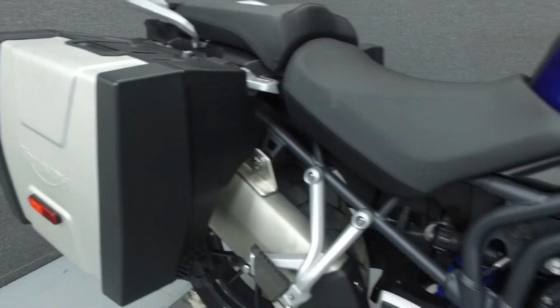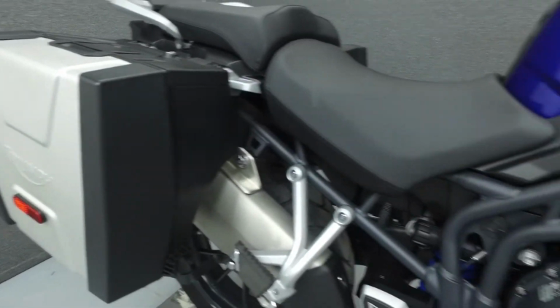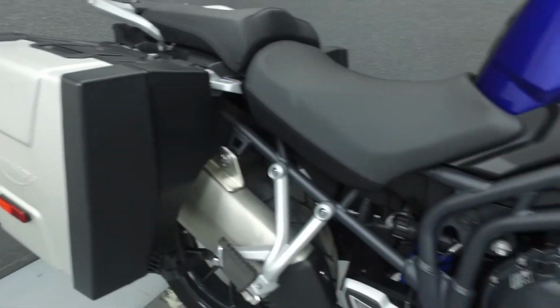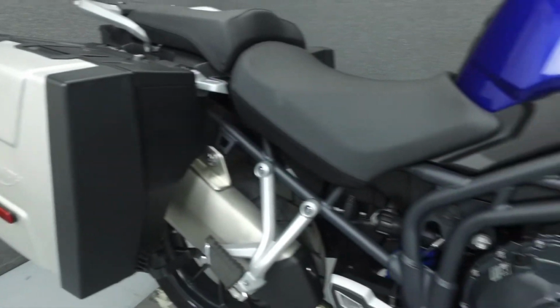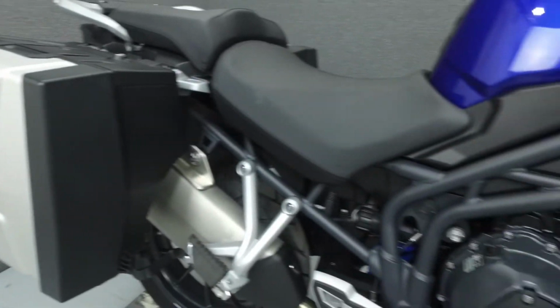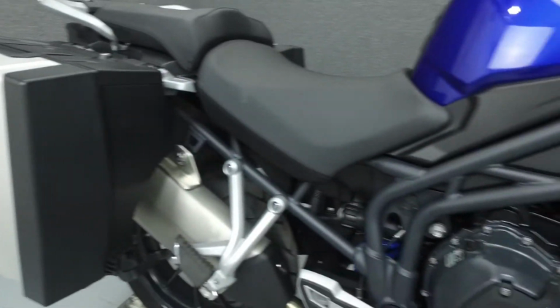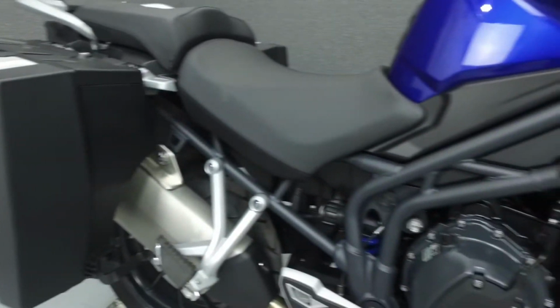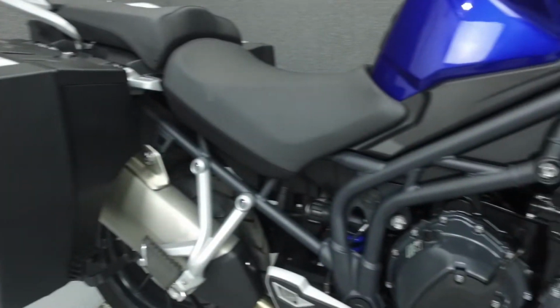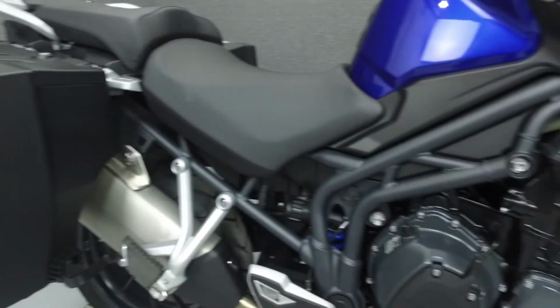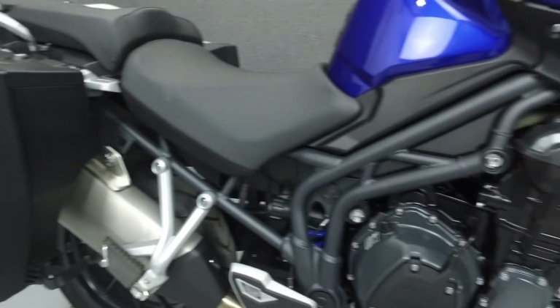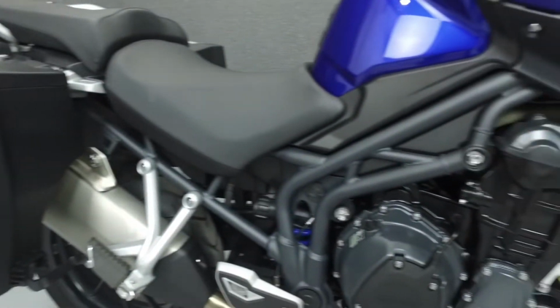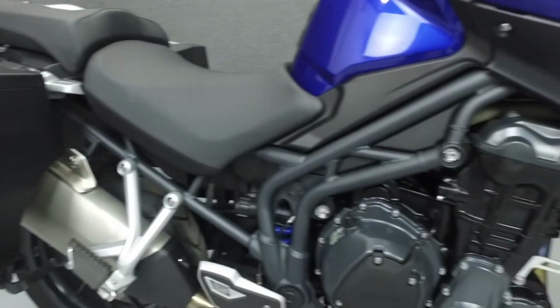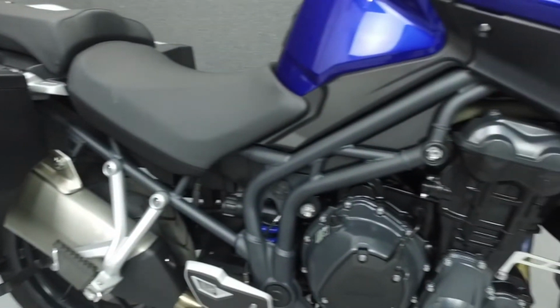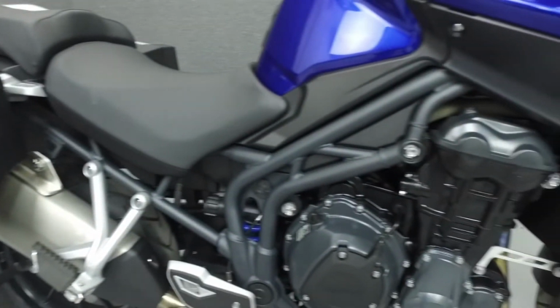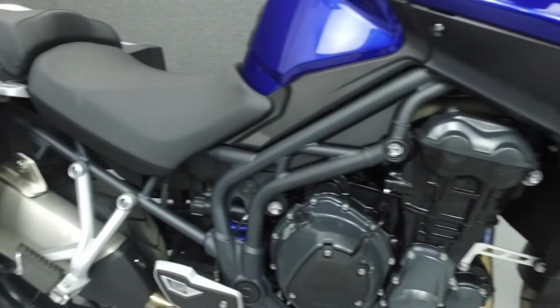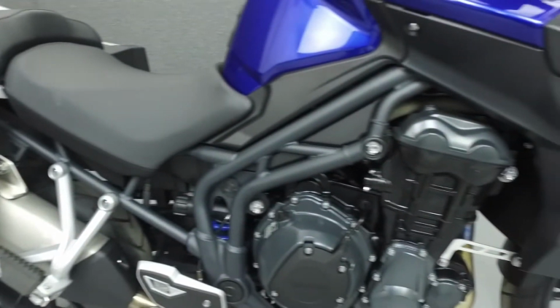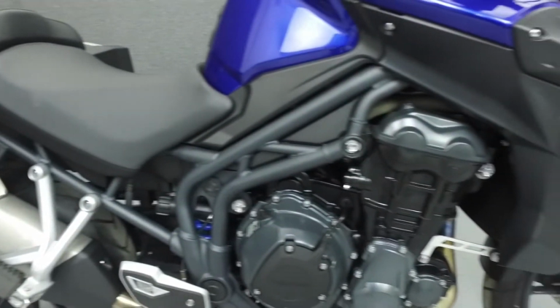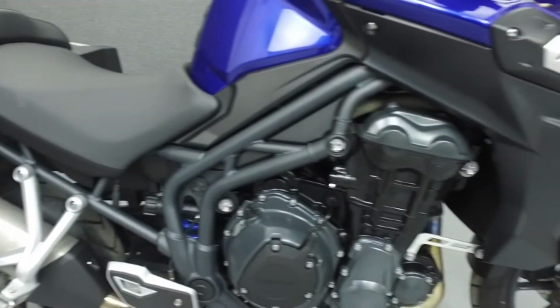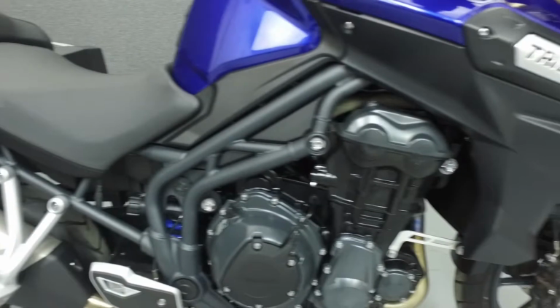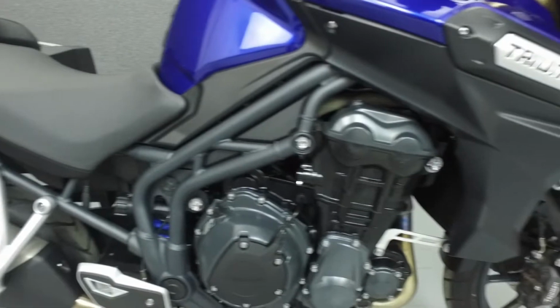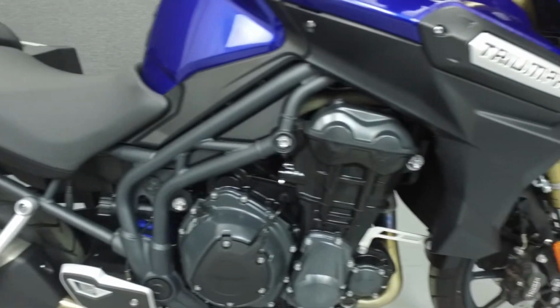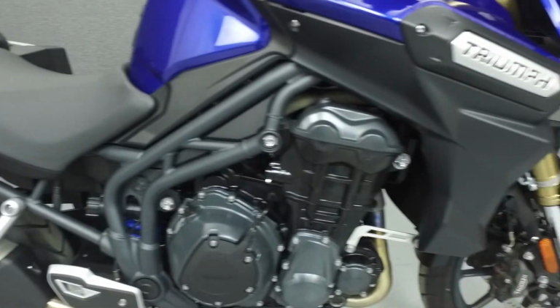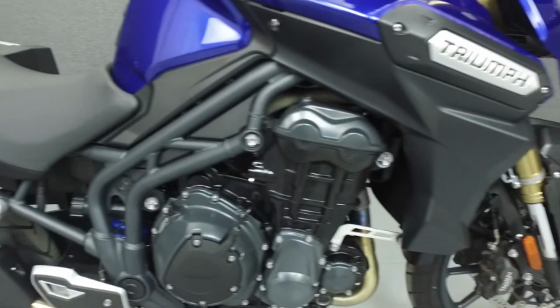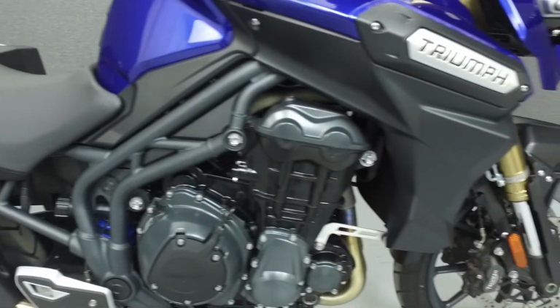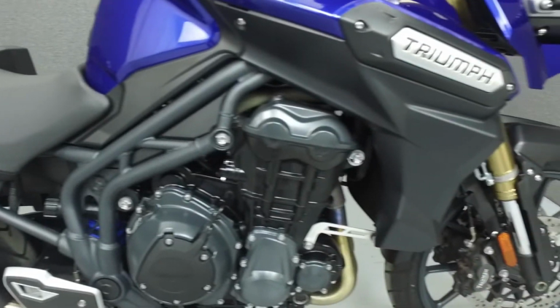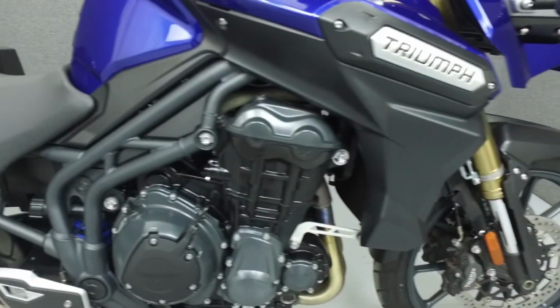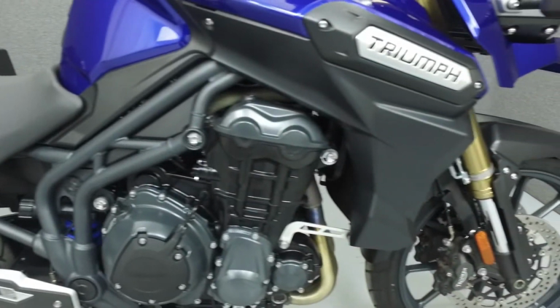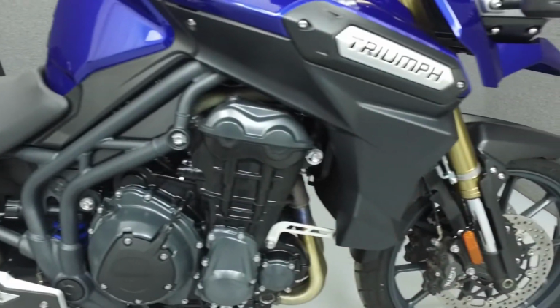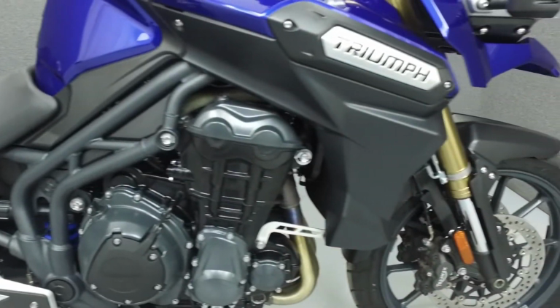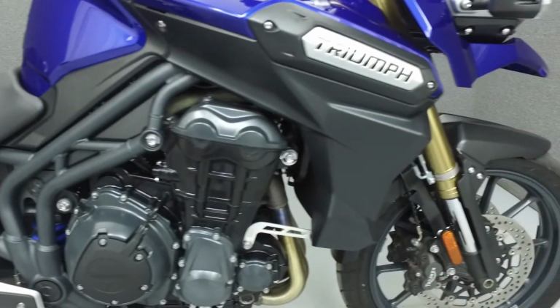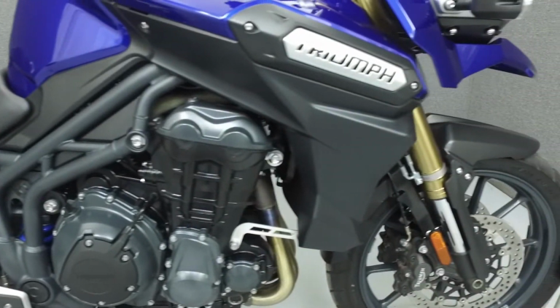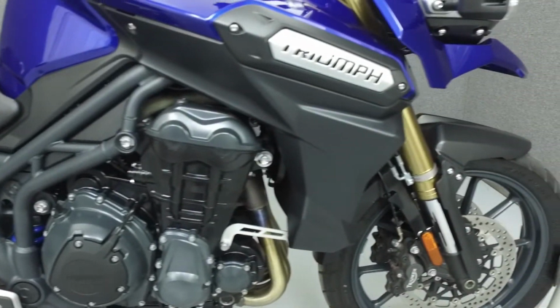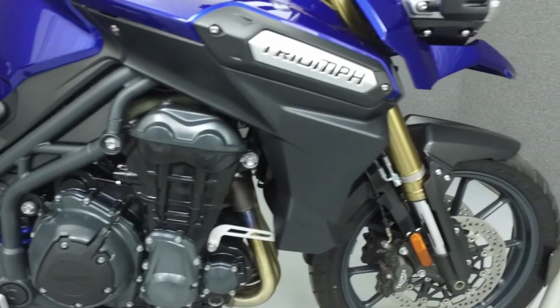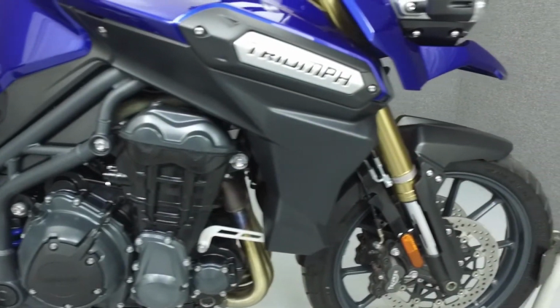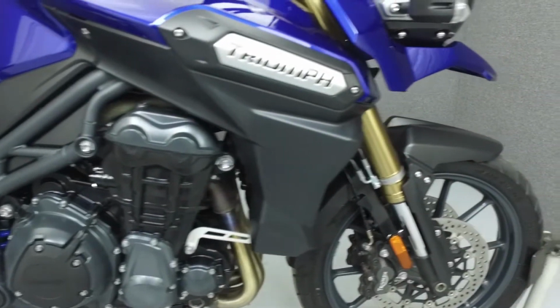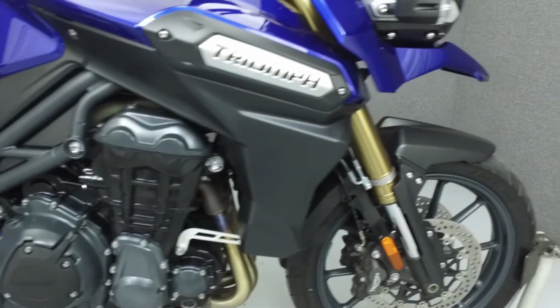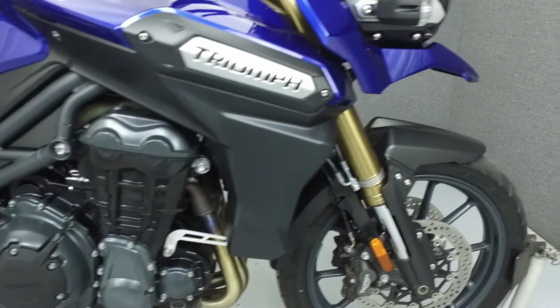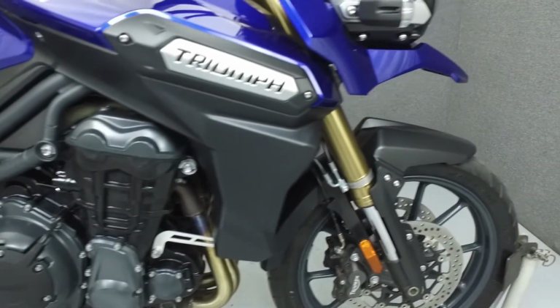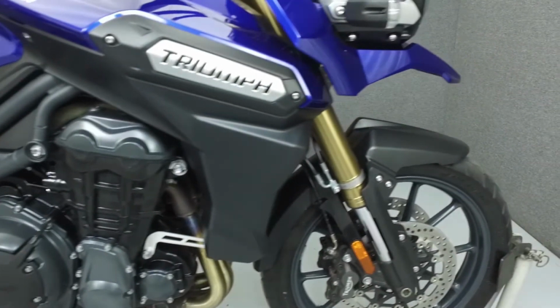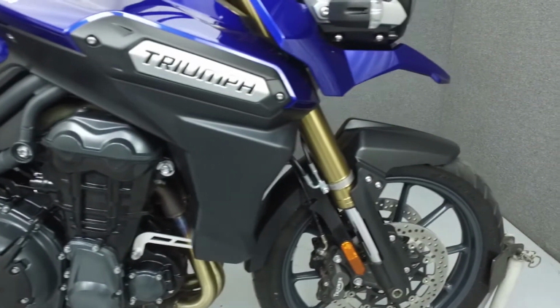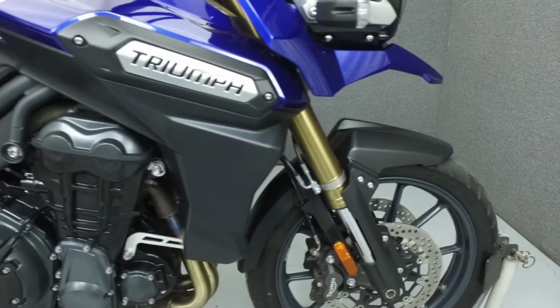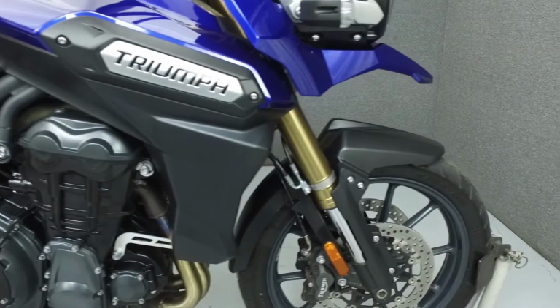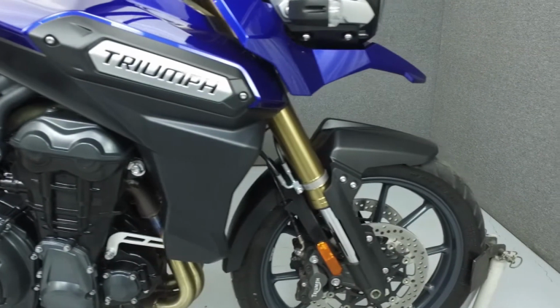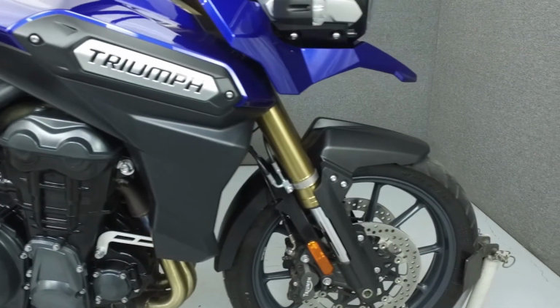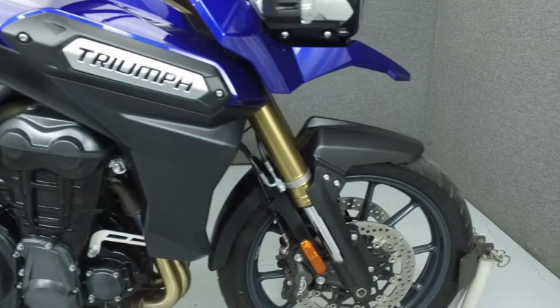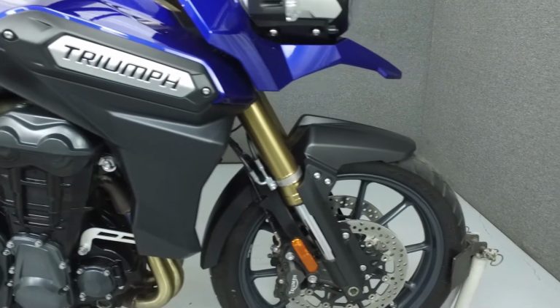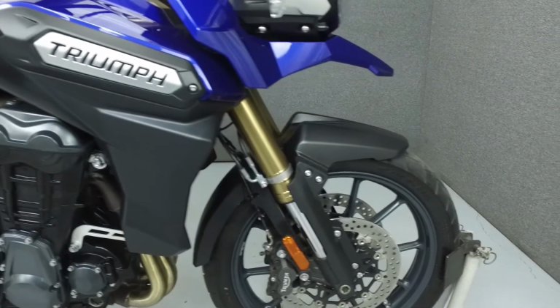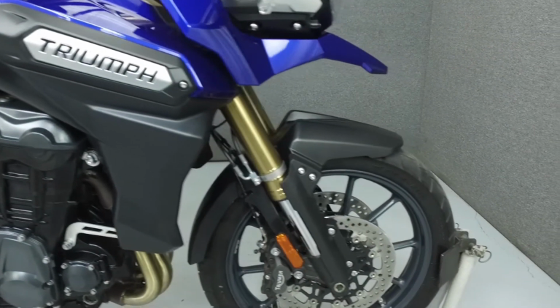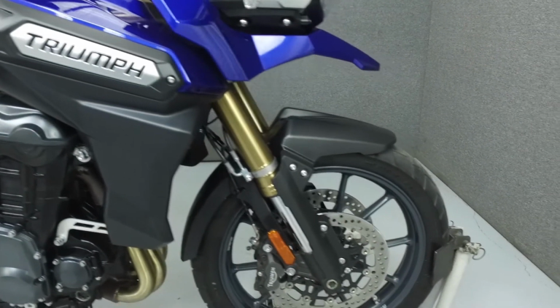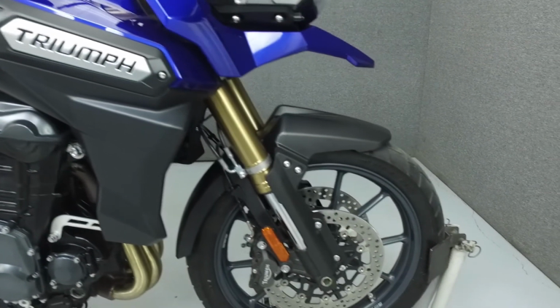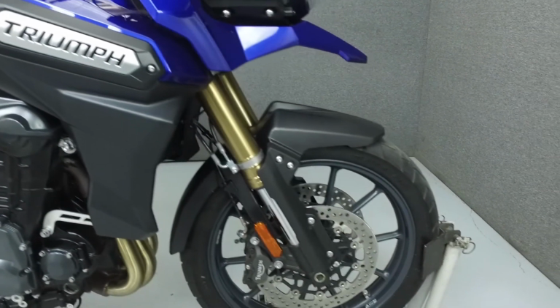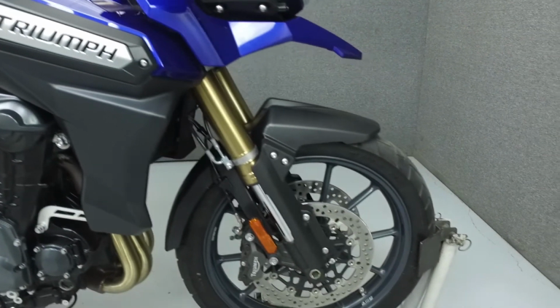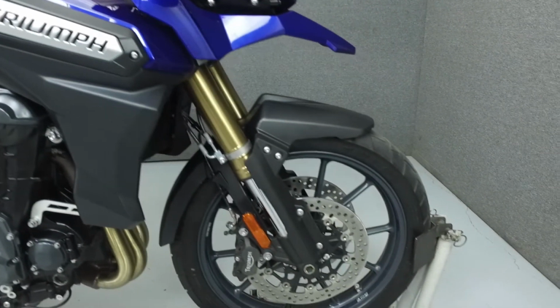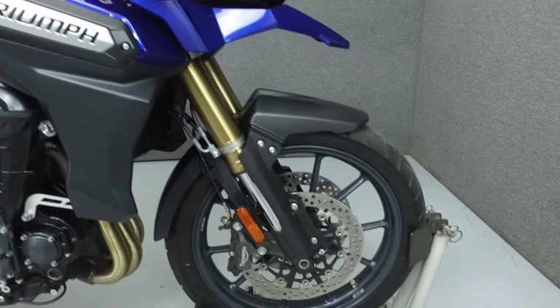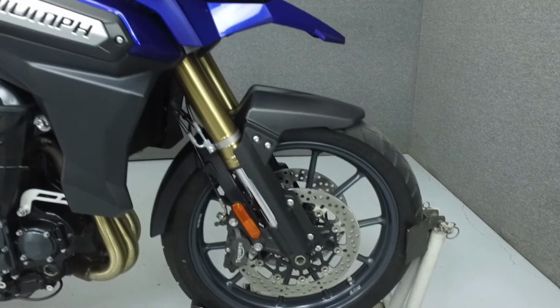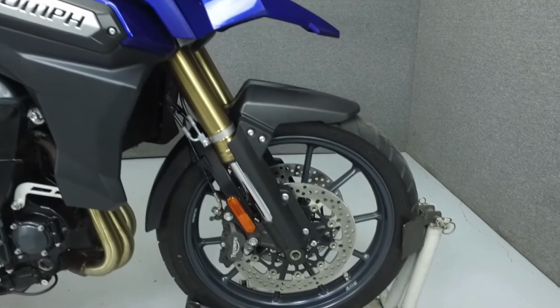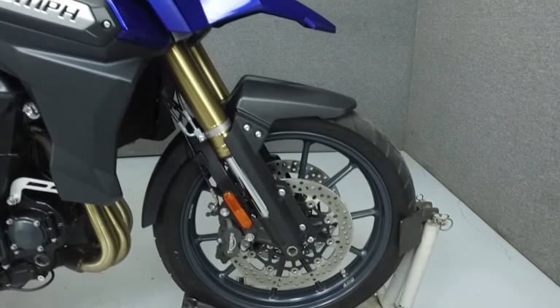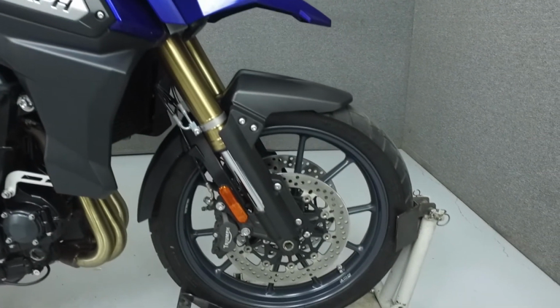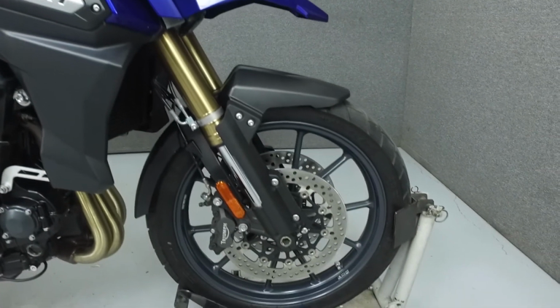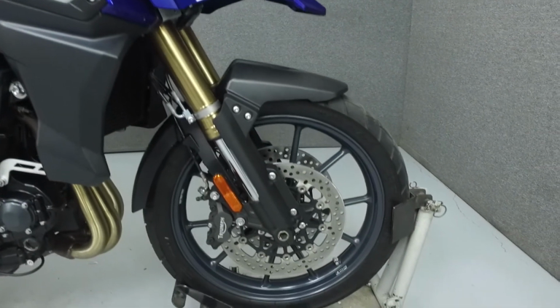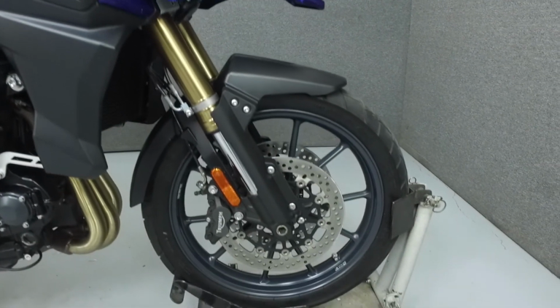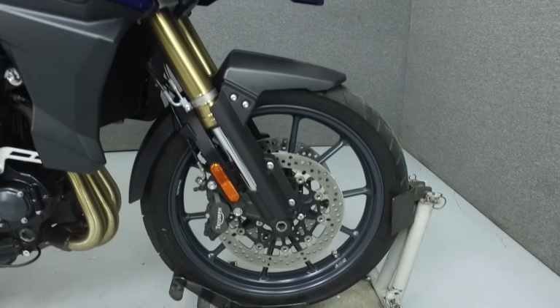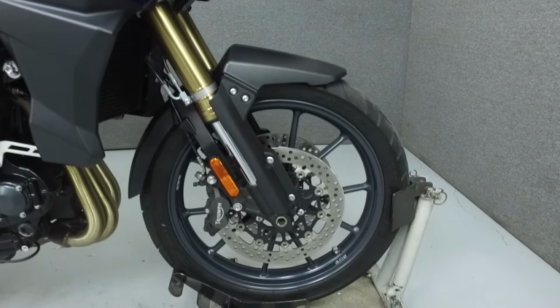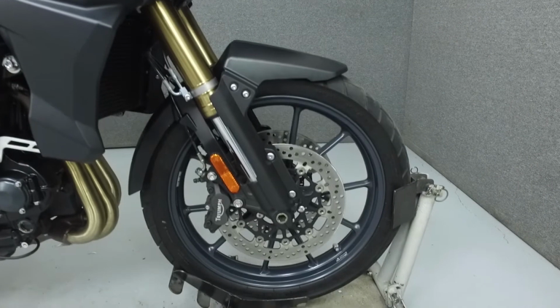It is equipped with cruise control, traction control, switchable ABS, and an onboard computer, and has been upgraded with saddlebags.